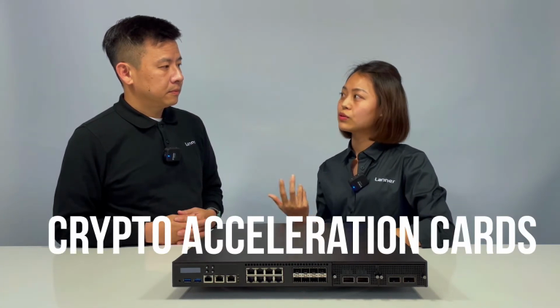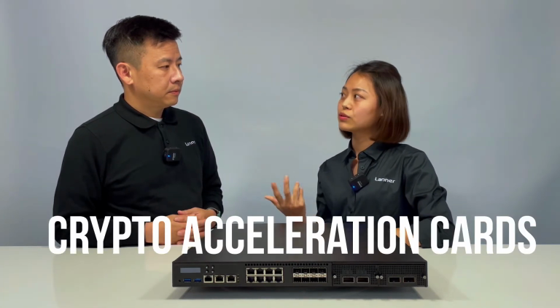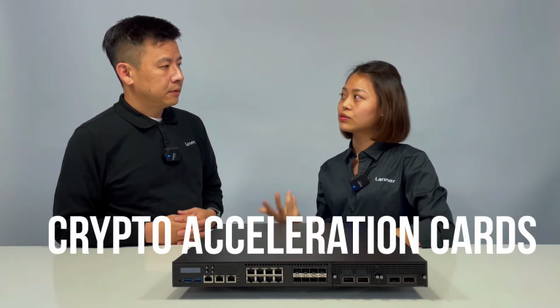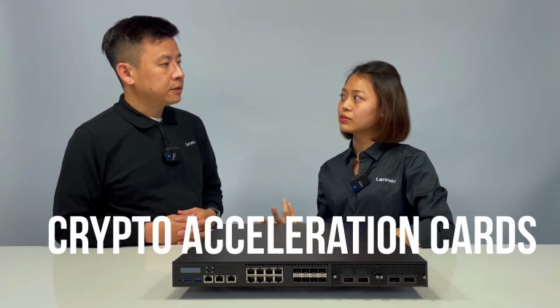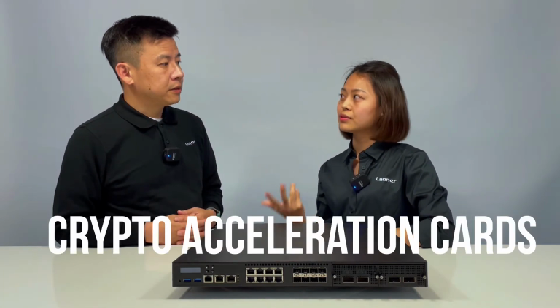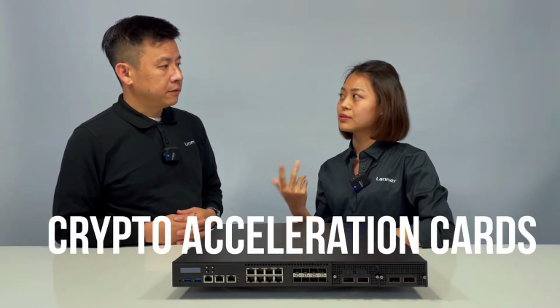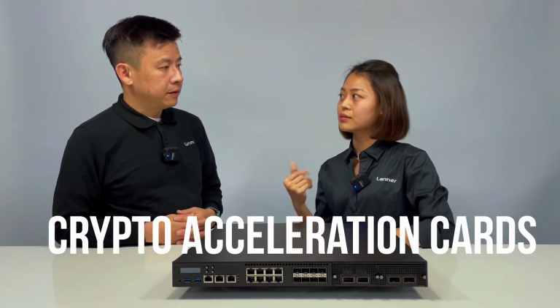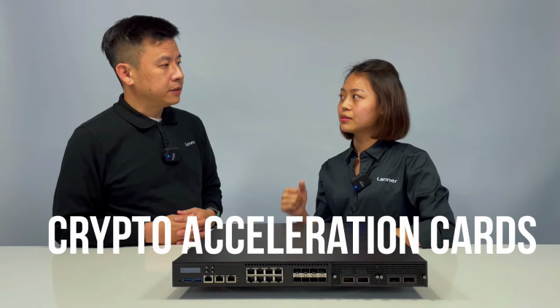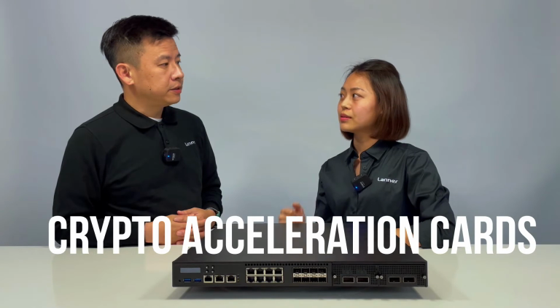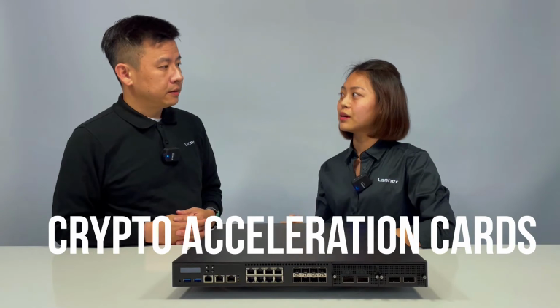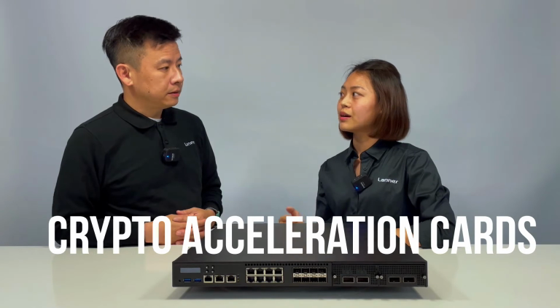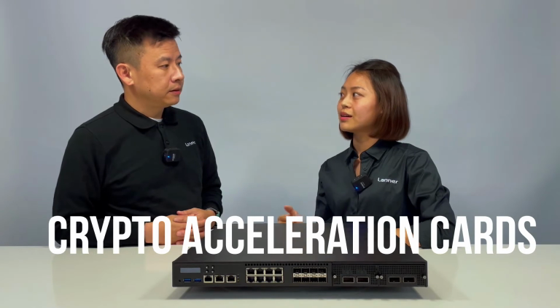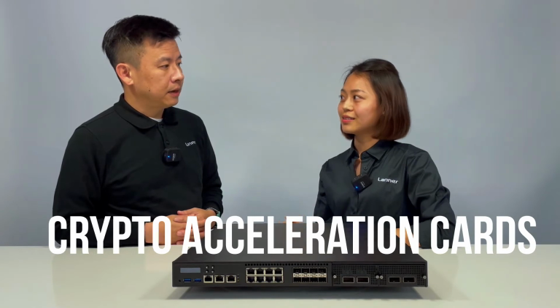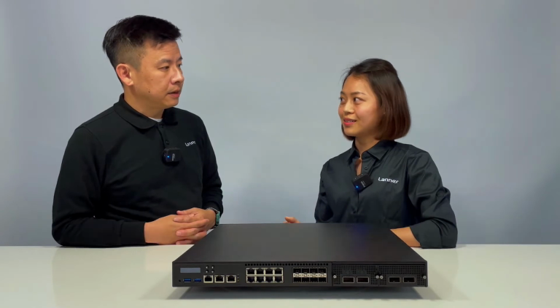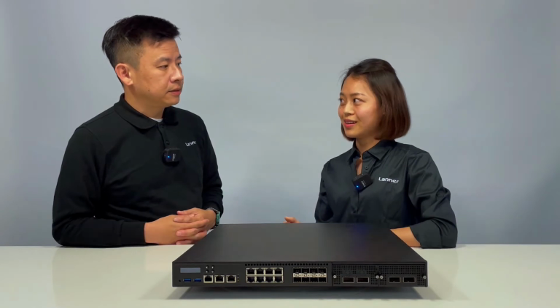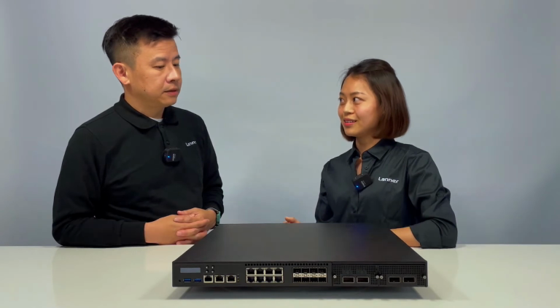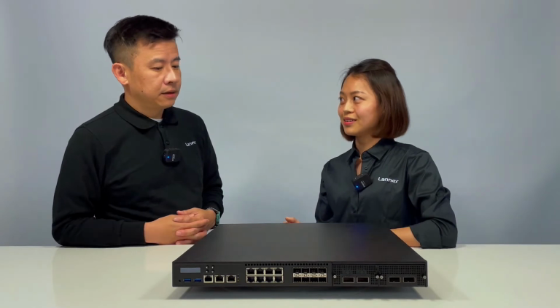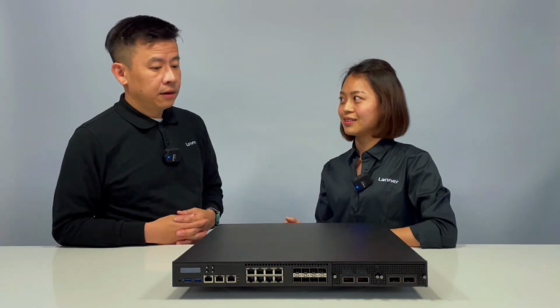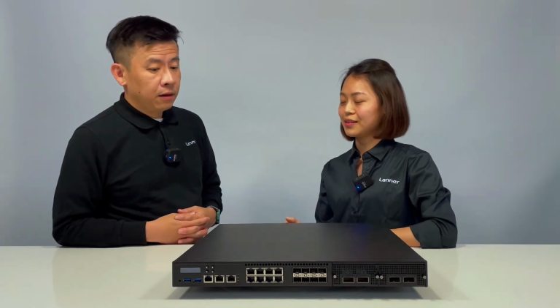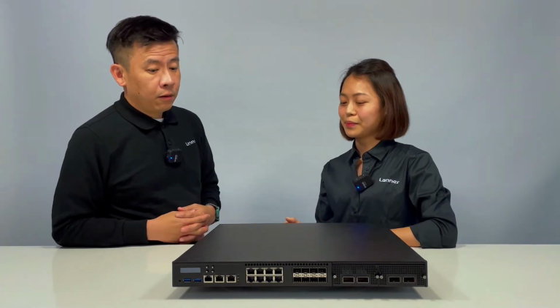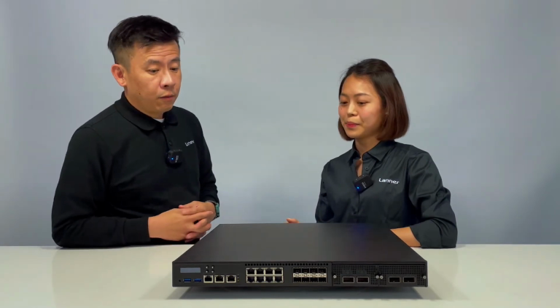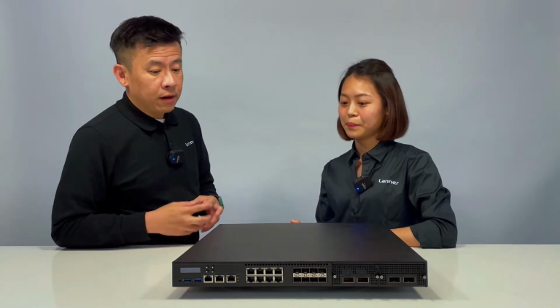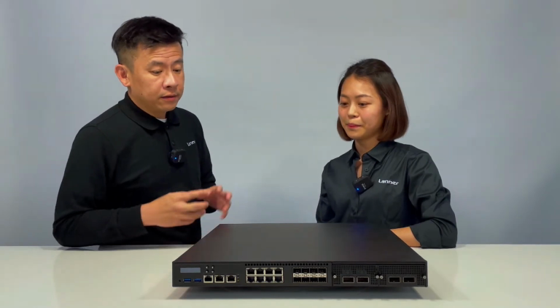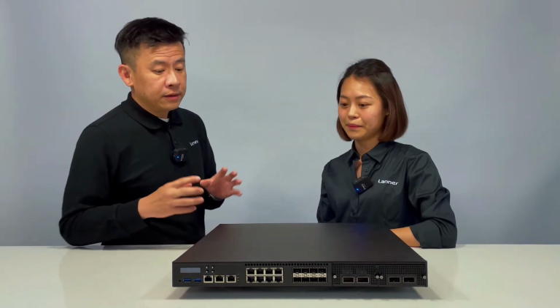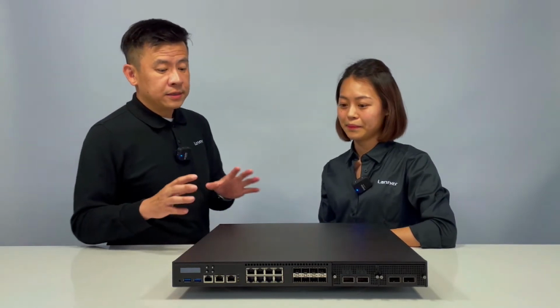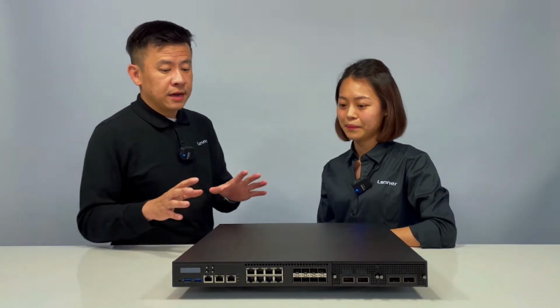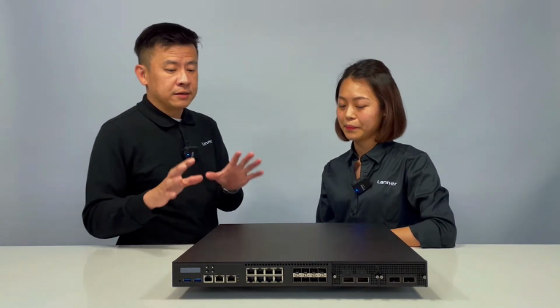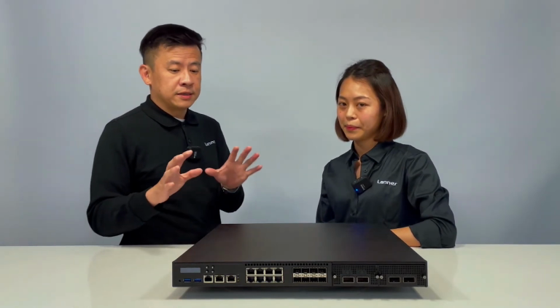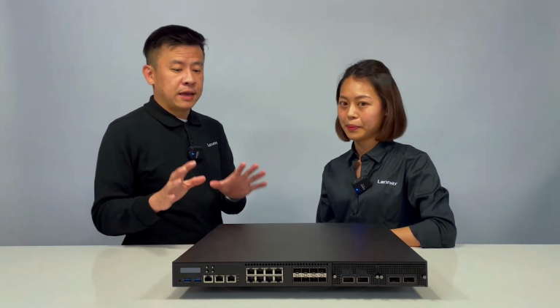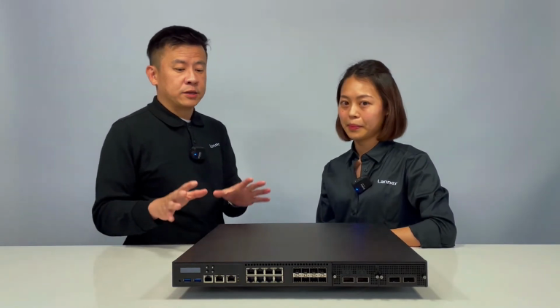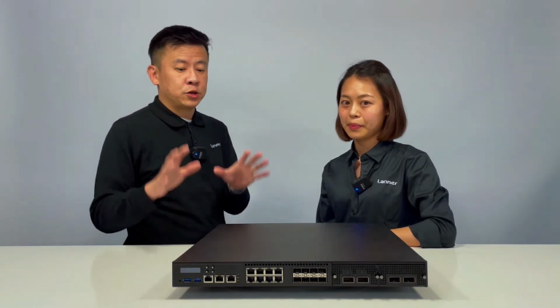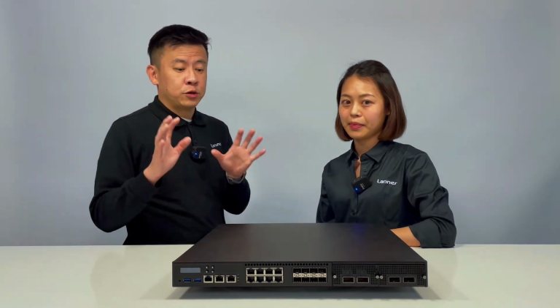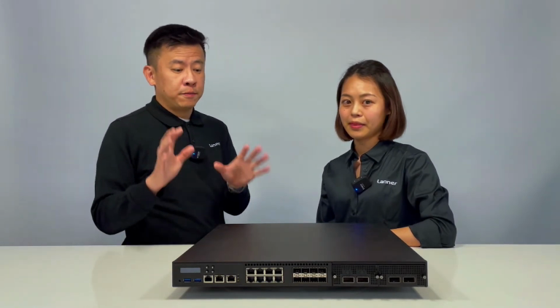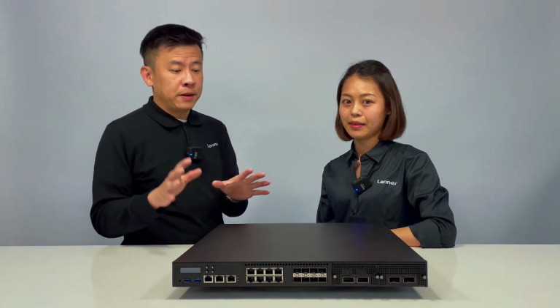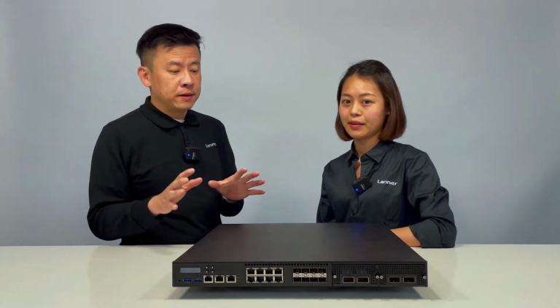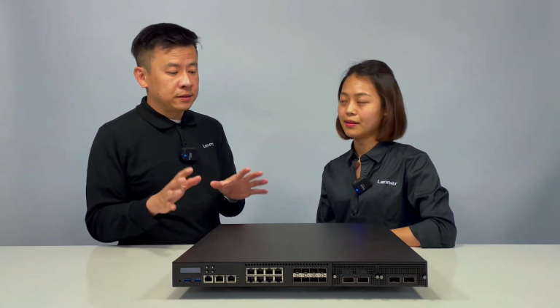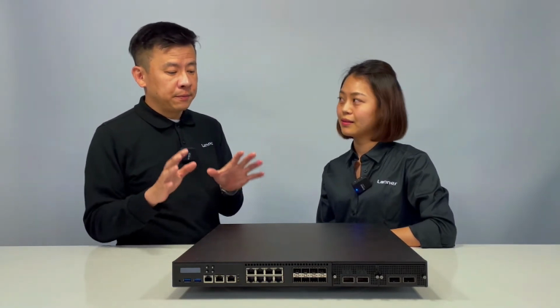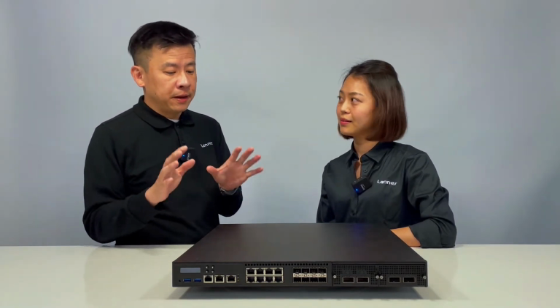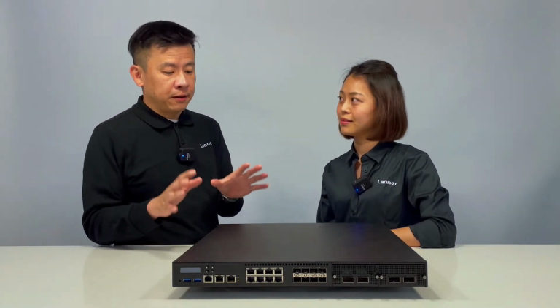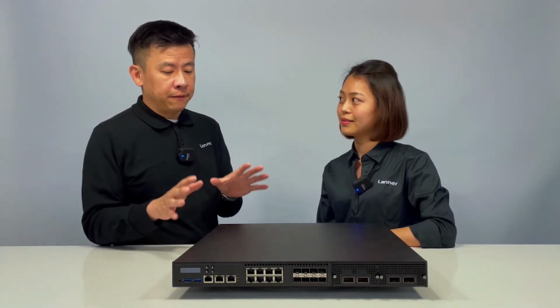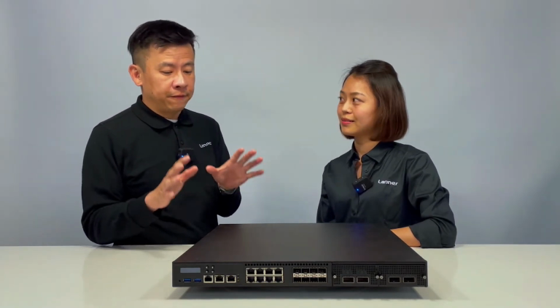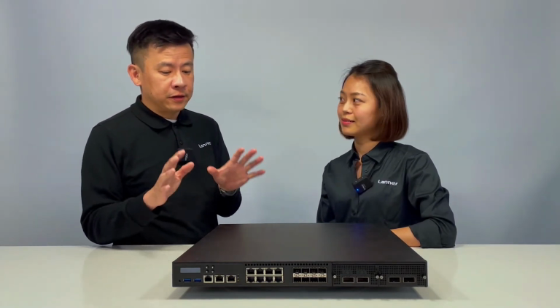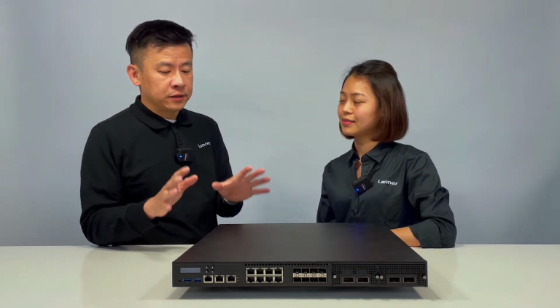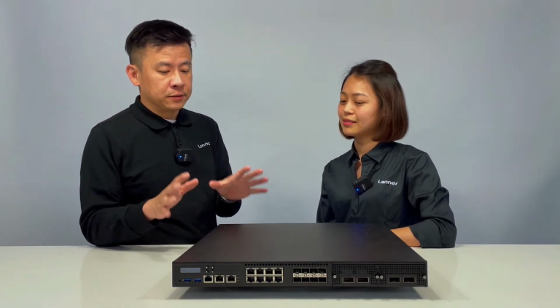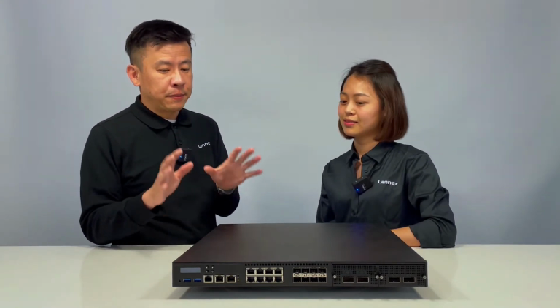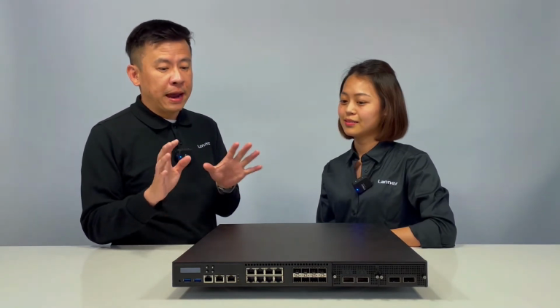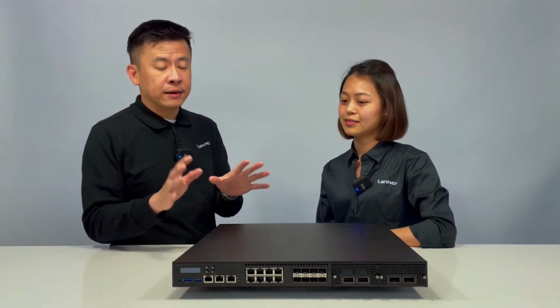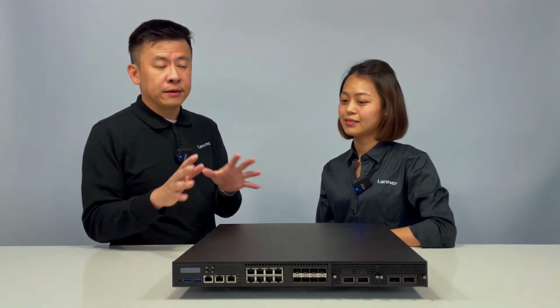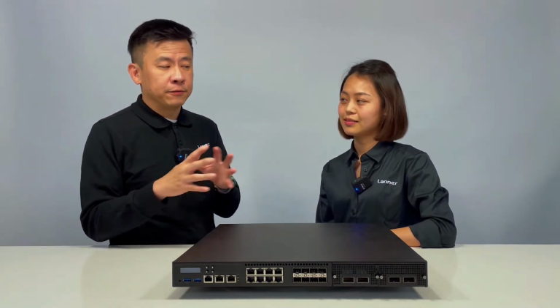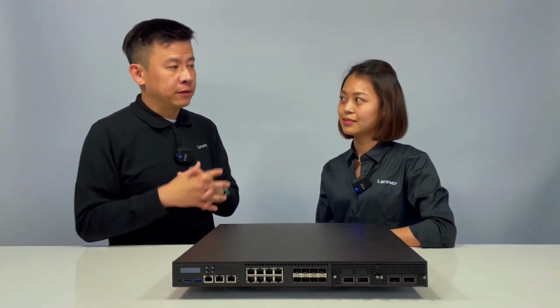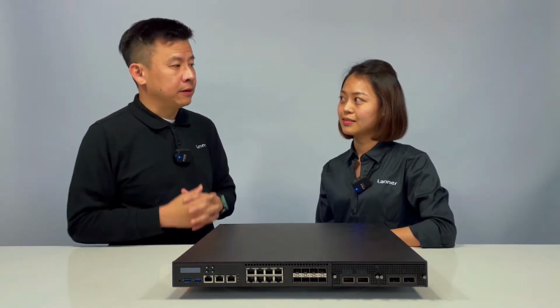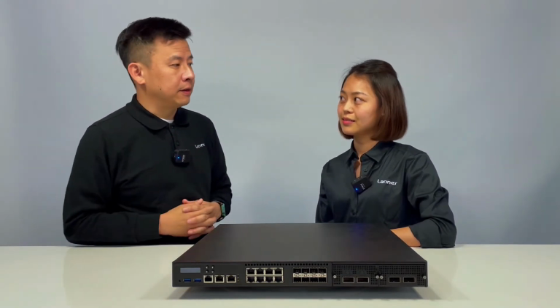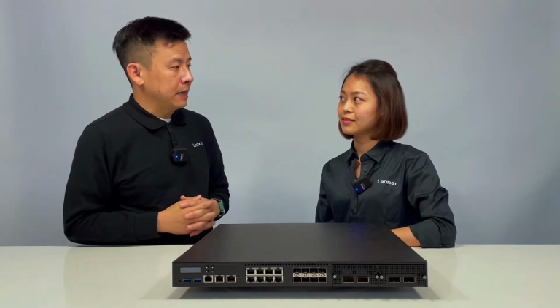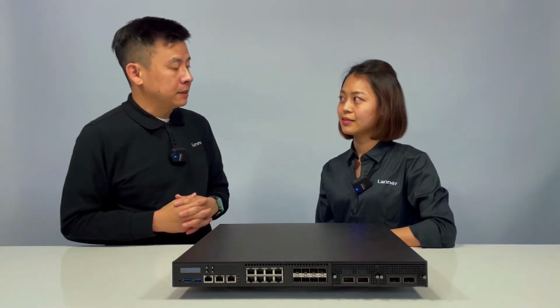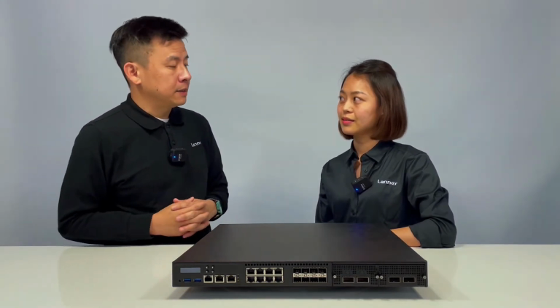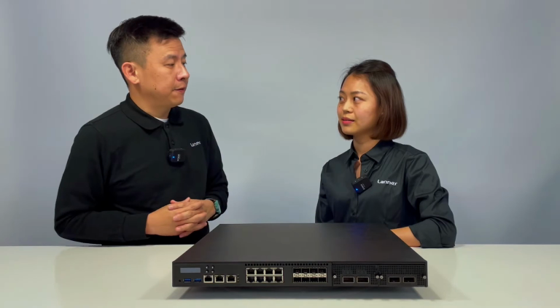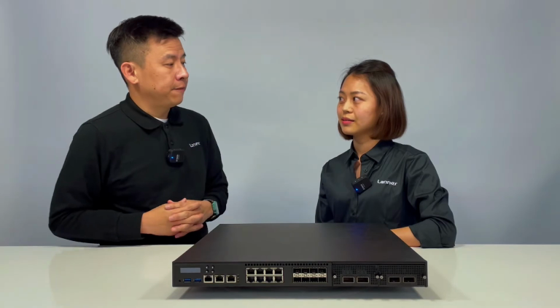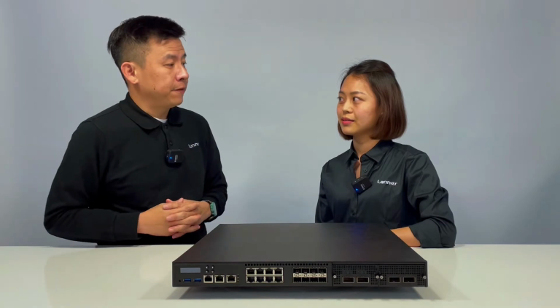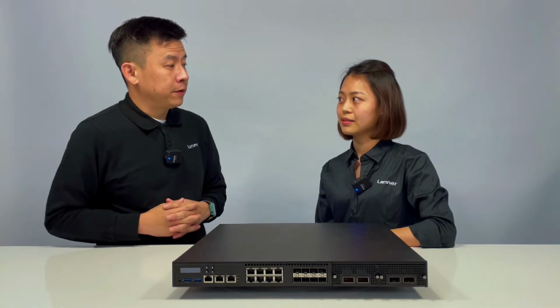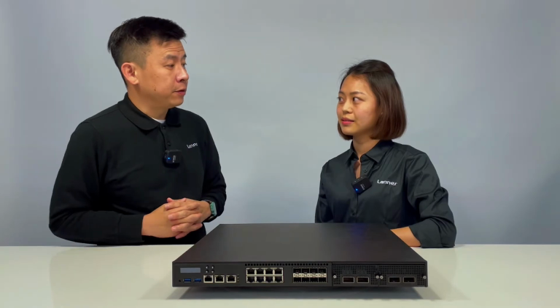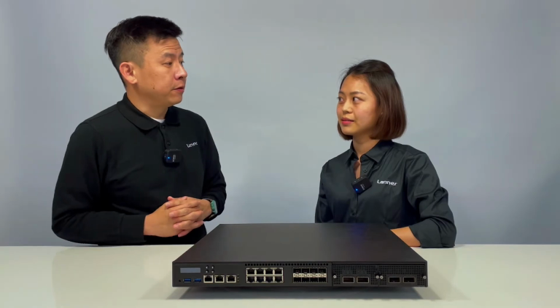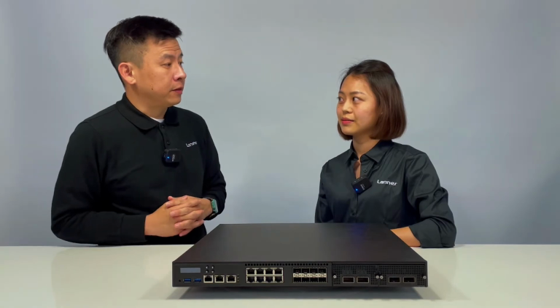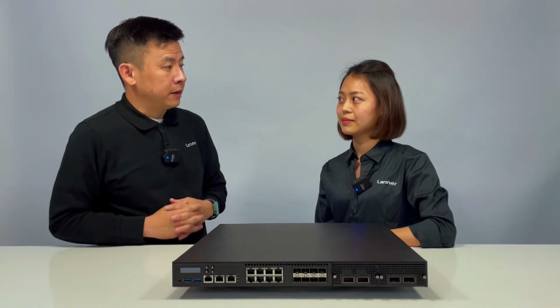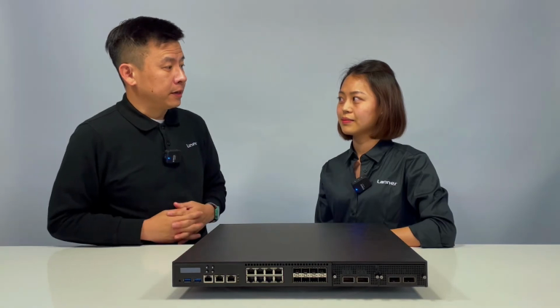The PCIe expansion slot can support different functions like RAID card, accessory card, and crypto acceleration. That sounds like a tremendous amount of features packed within the NCA5230.